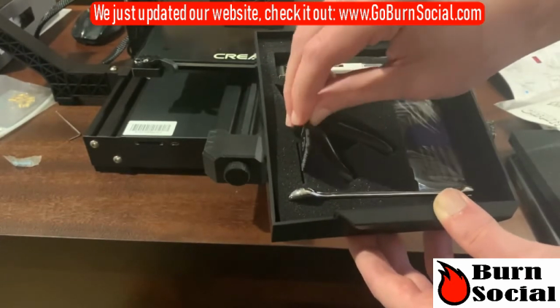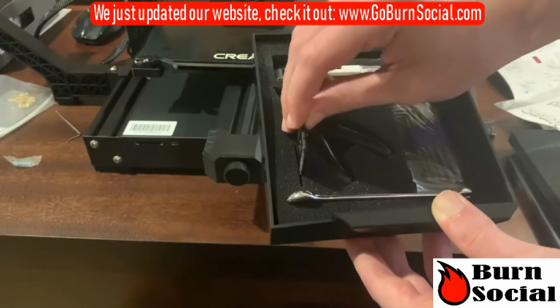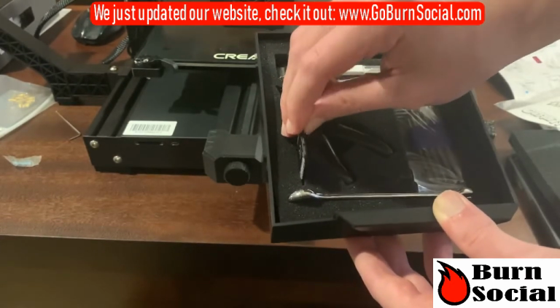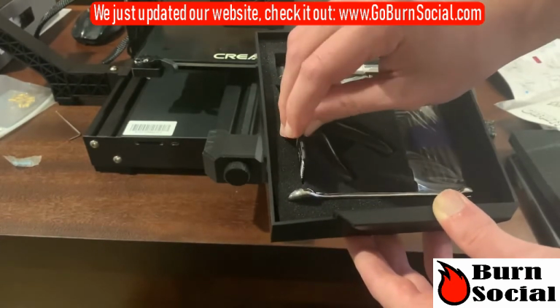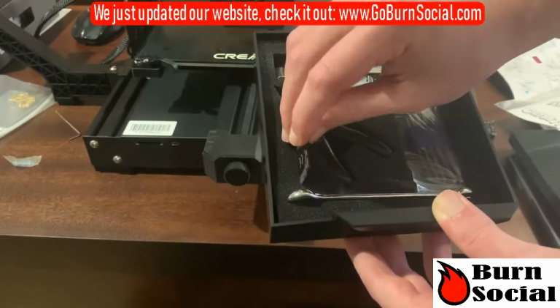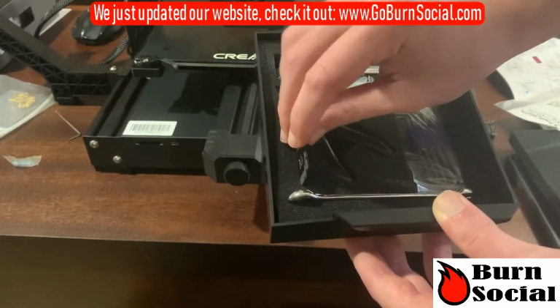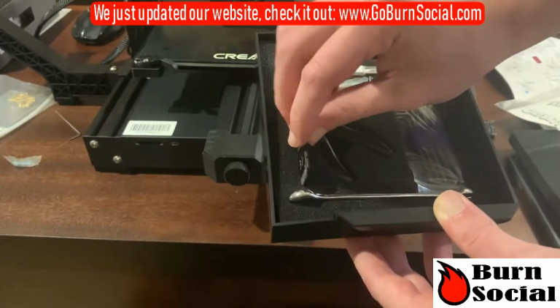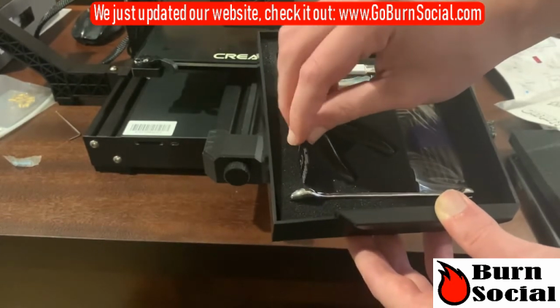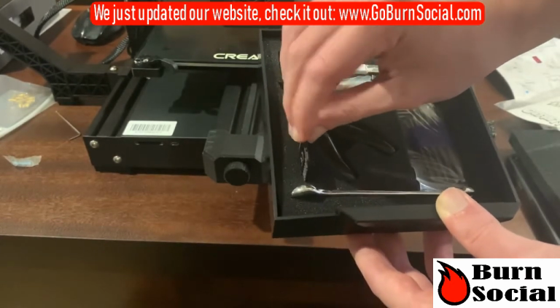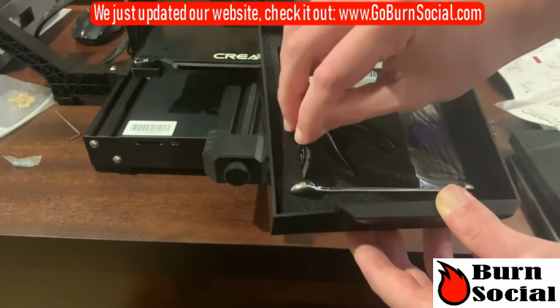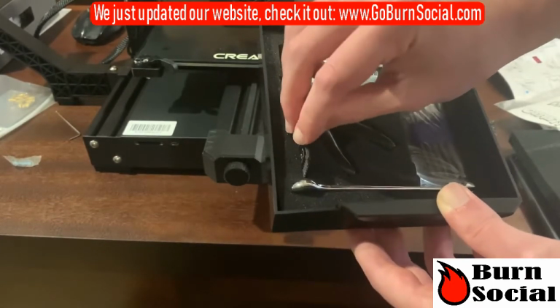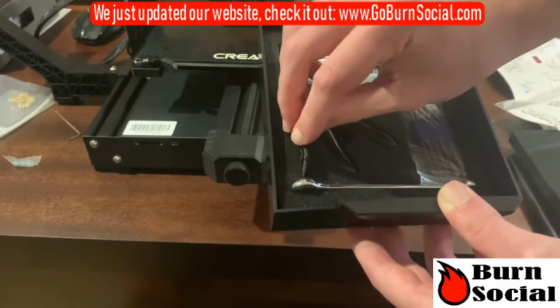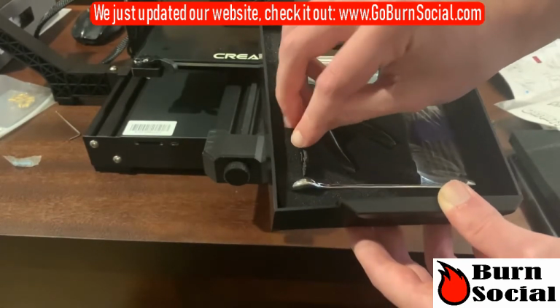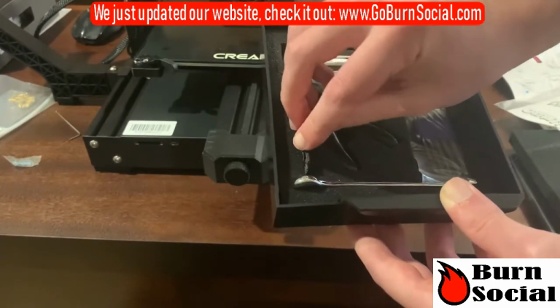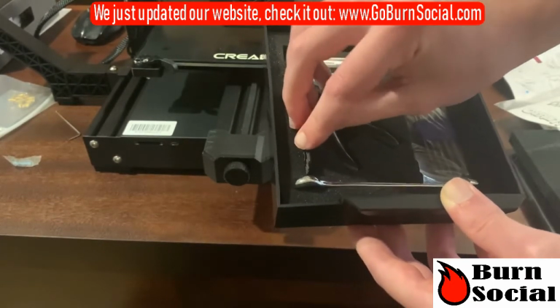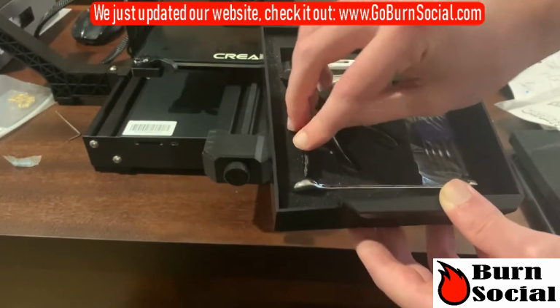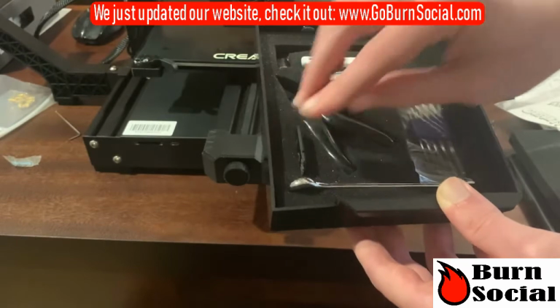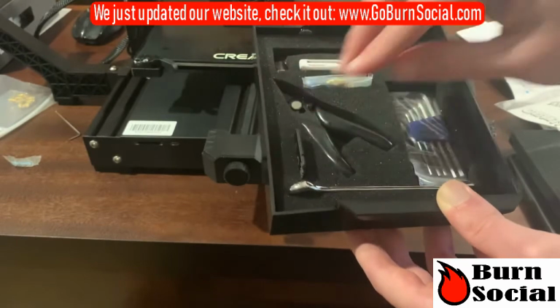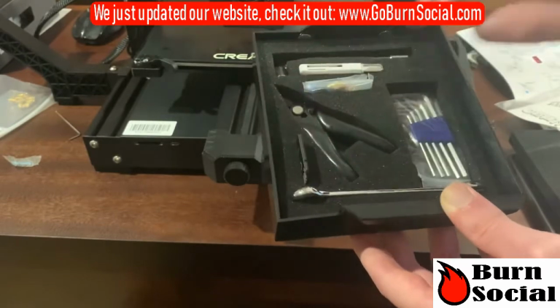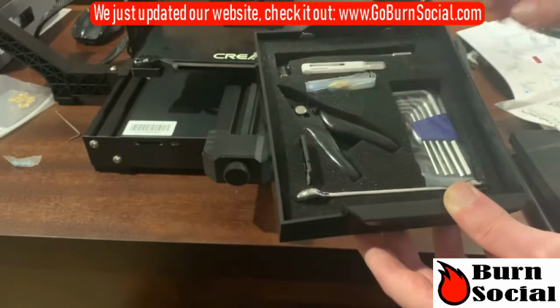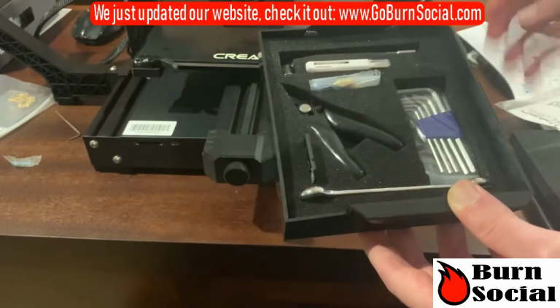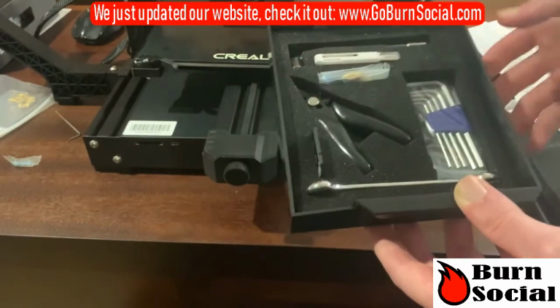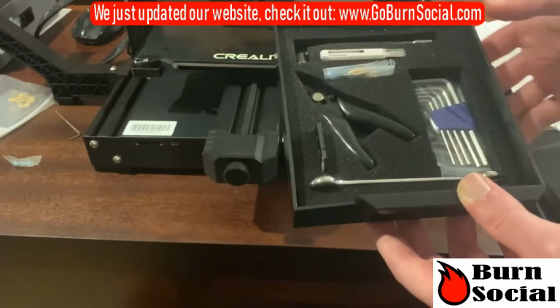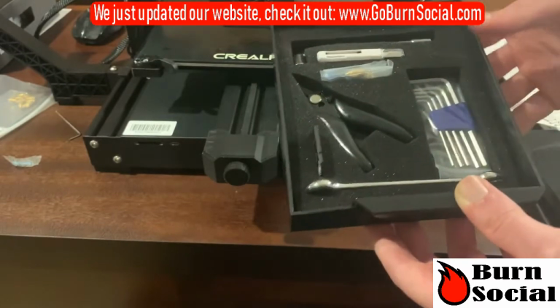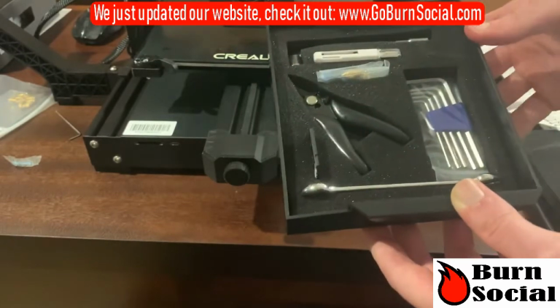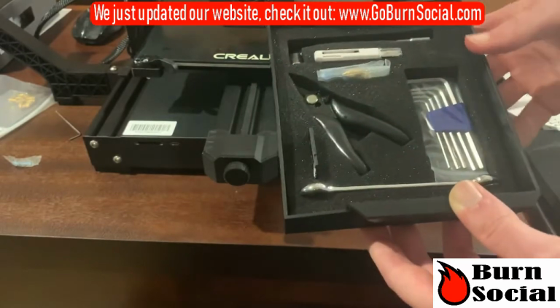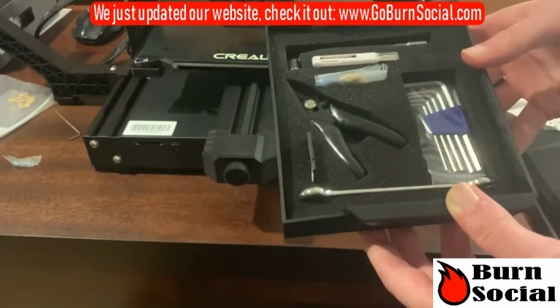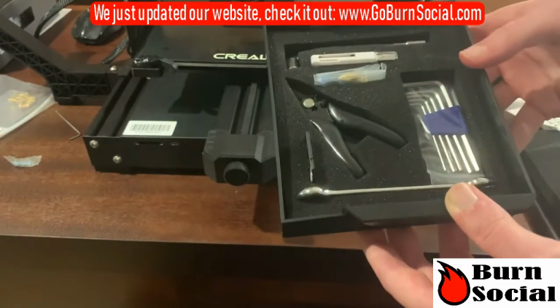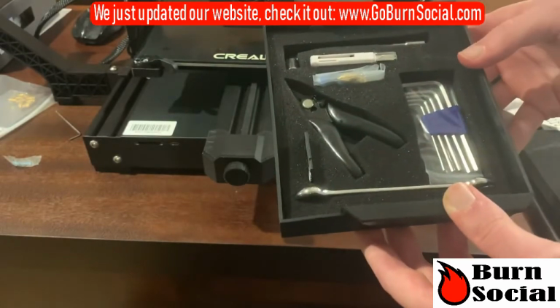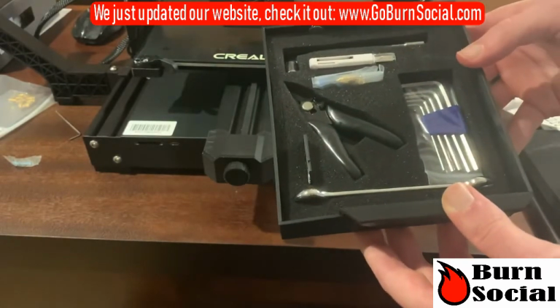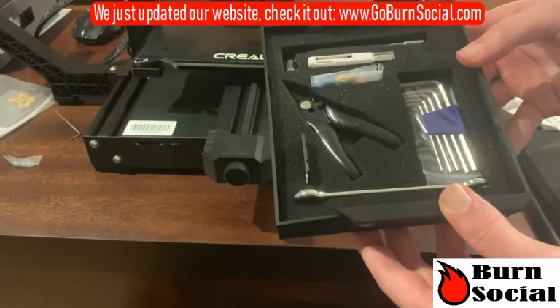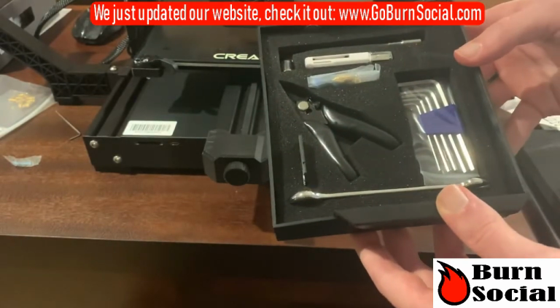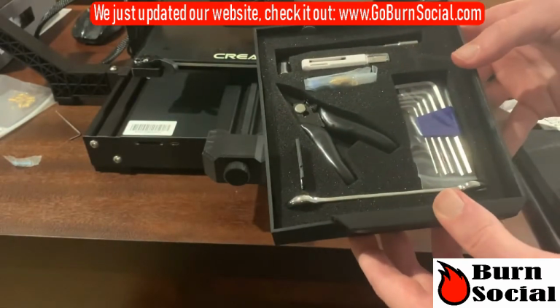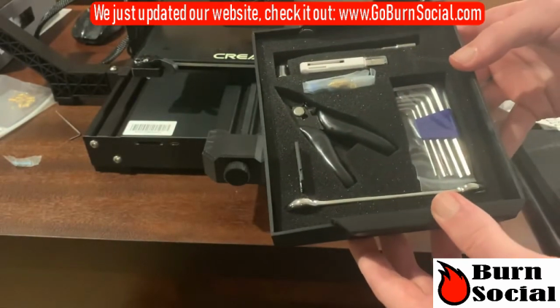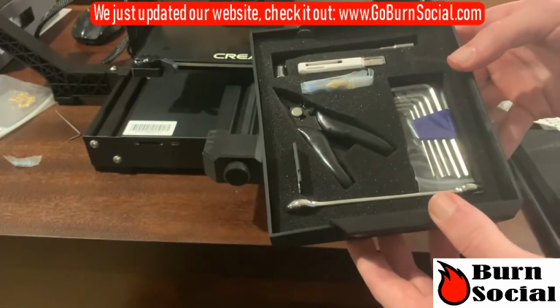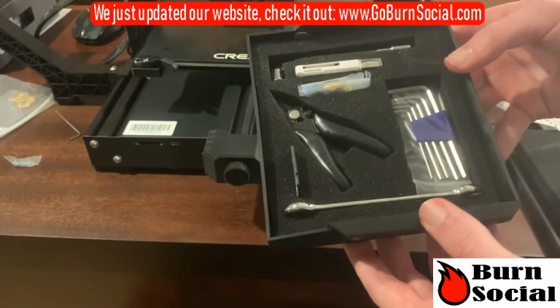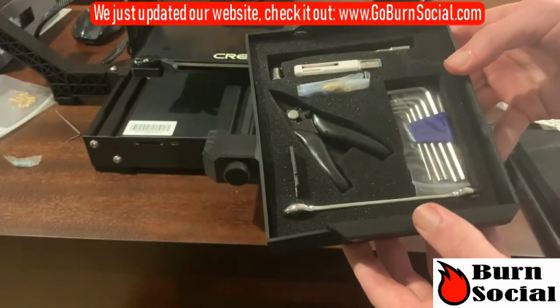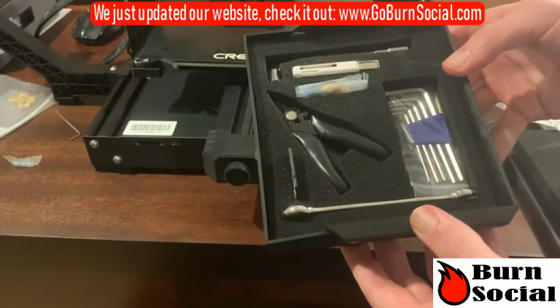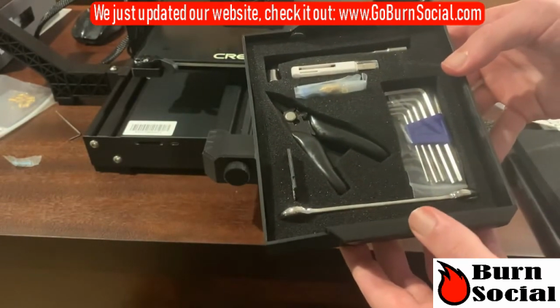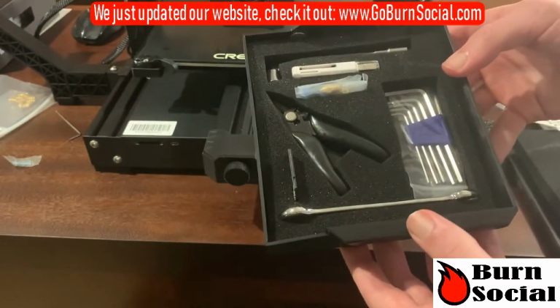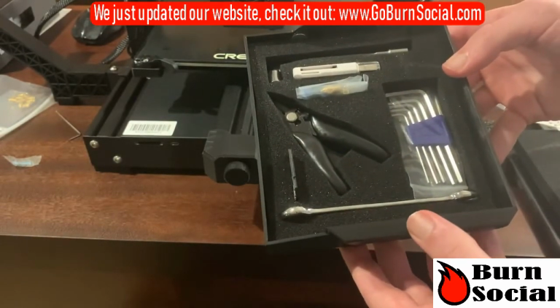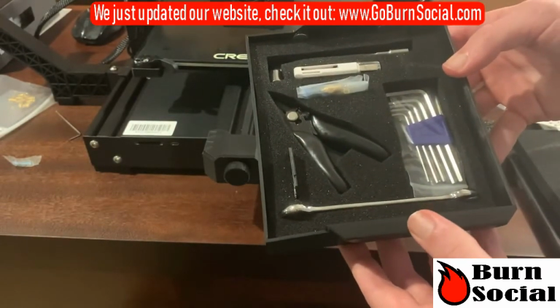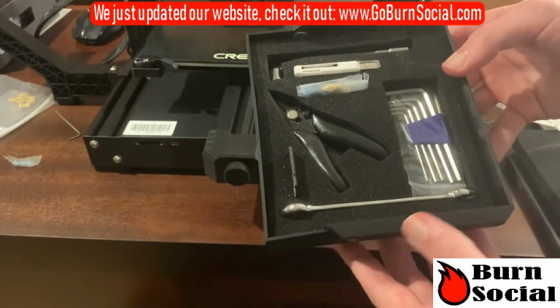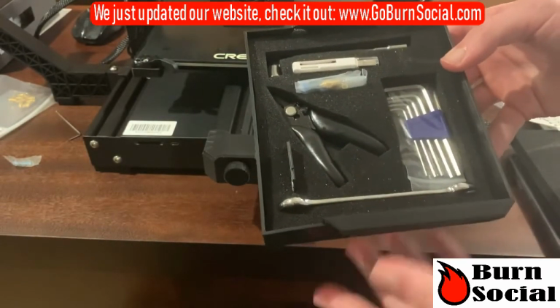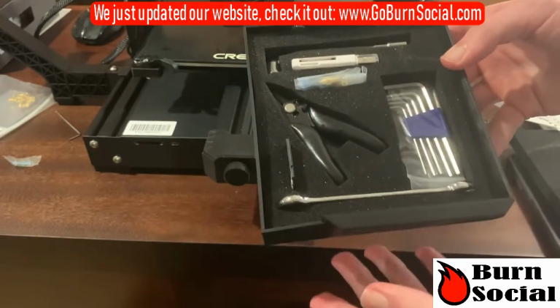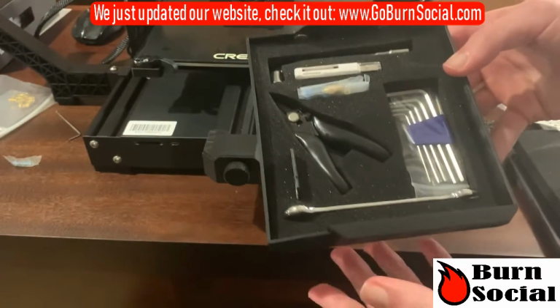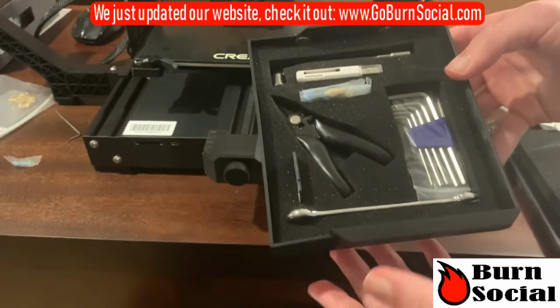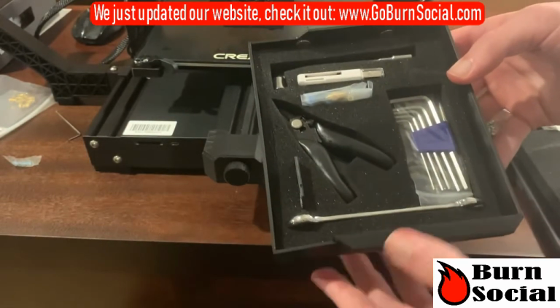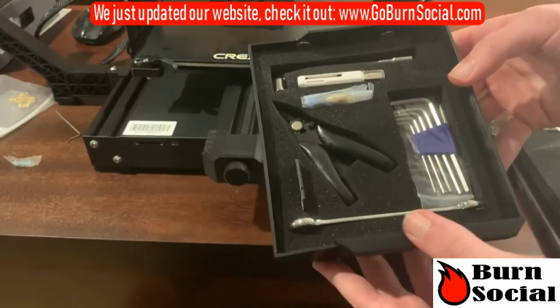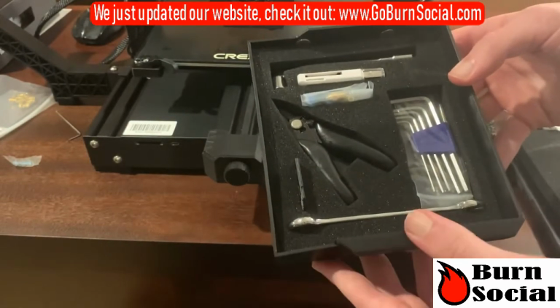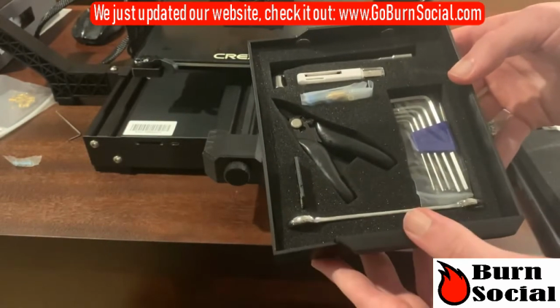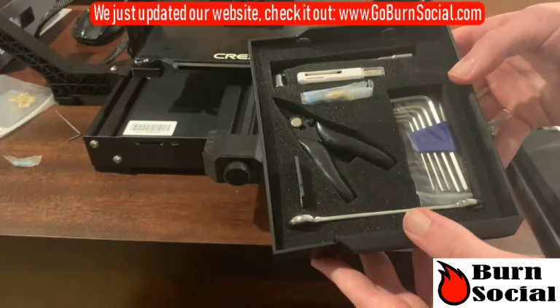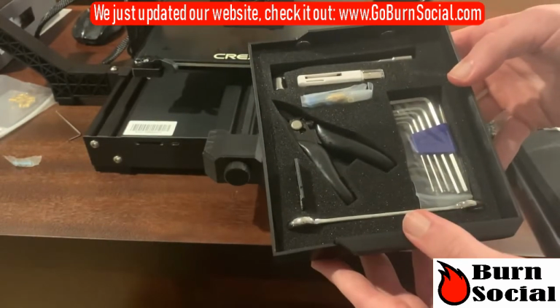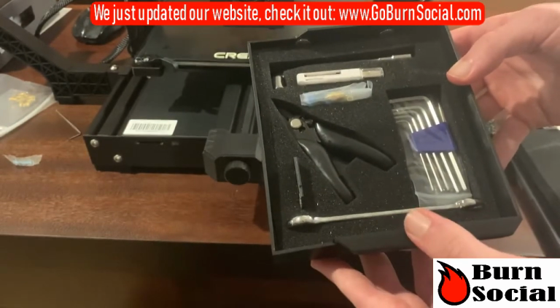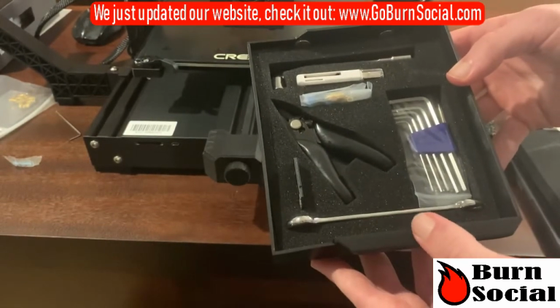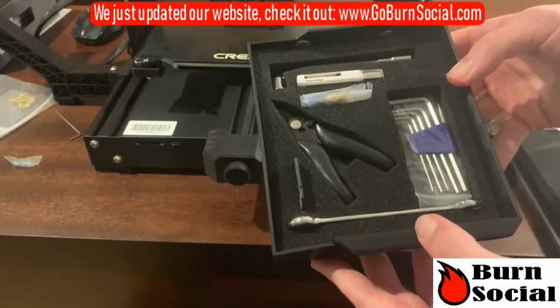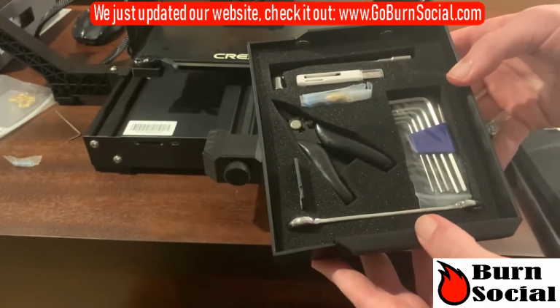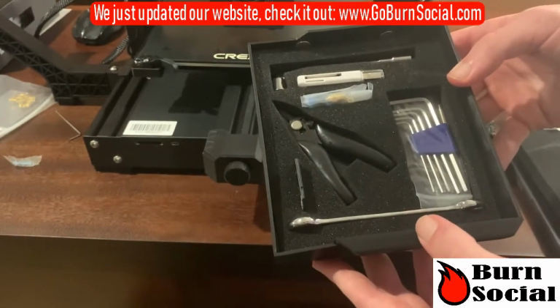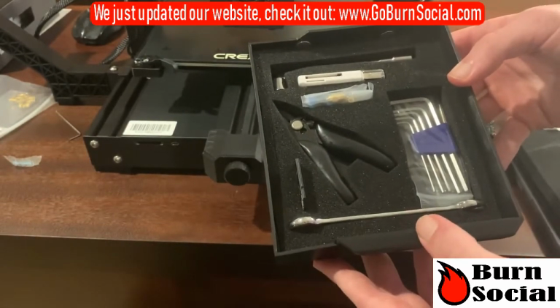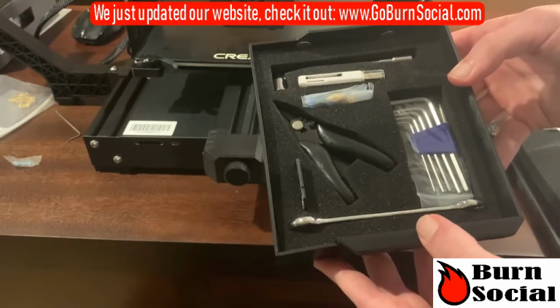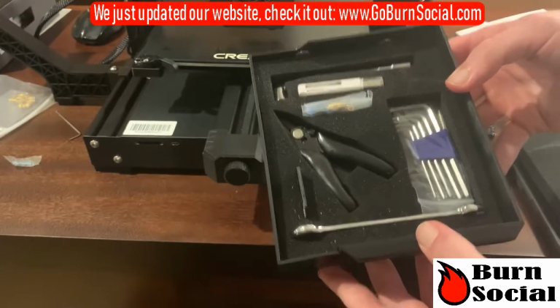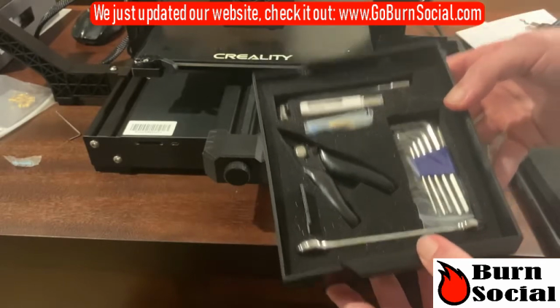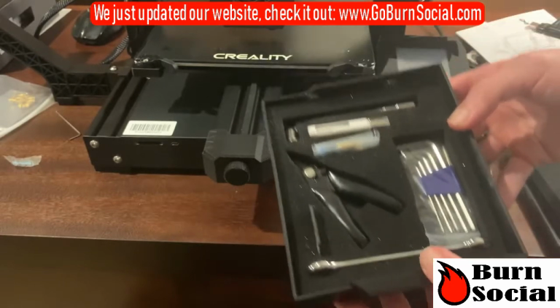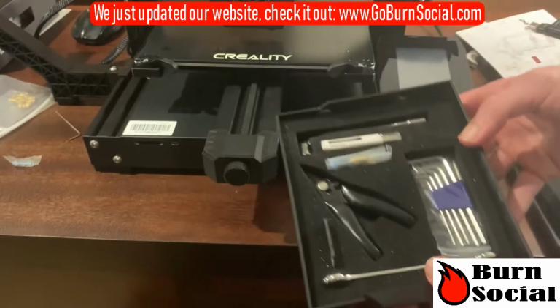Creality clippers are actually some of my favorites just because they're so sharp — you can't get ones that sharp in the US. These are a little bit shorter, already greased up, which is pretty cool, and have a little safety lock. And then most importantly we have our SD card reader and our SD card. This version actually uses a full SD card instead of a micro SD card, as opposed to previous versions.